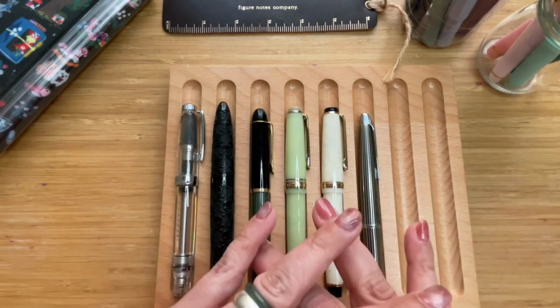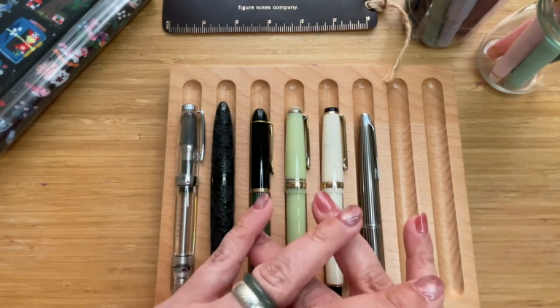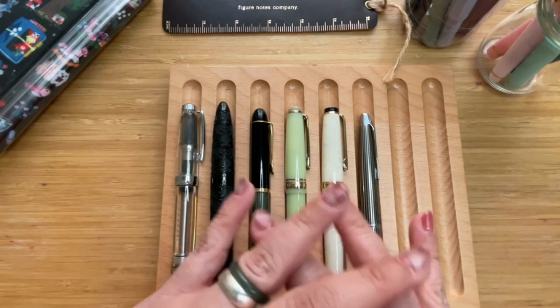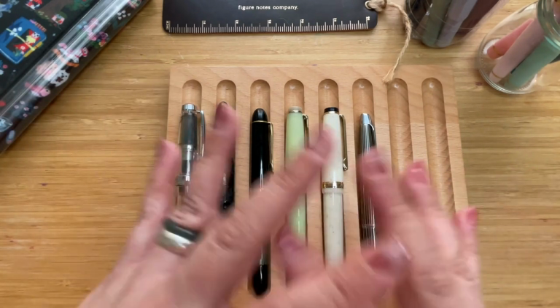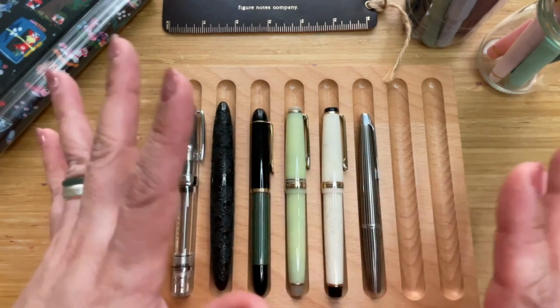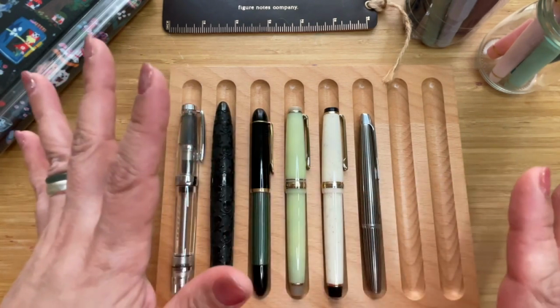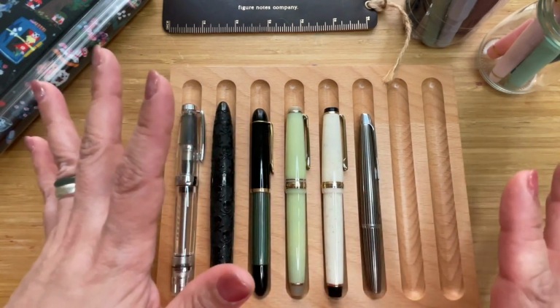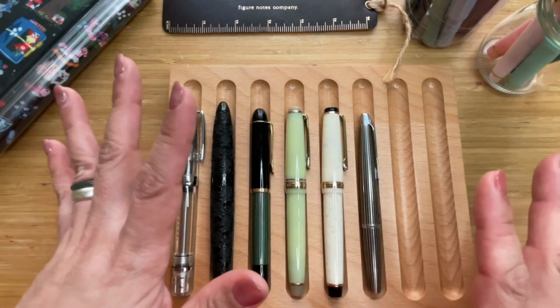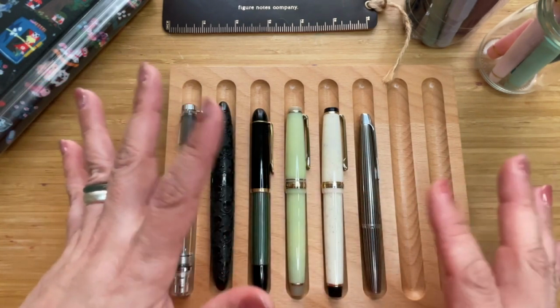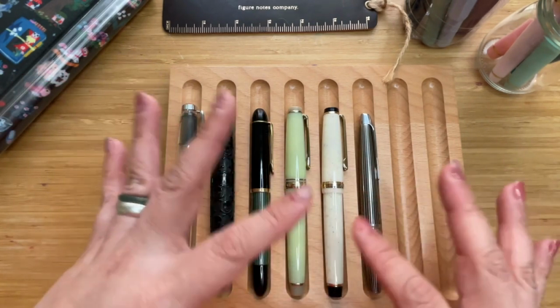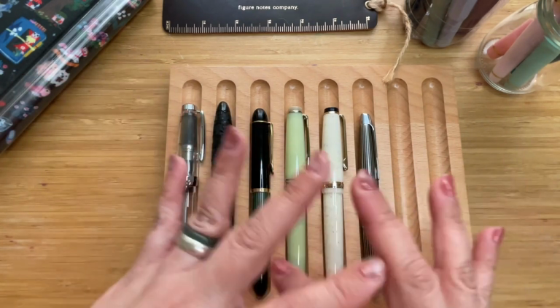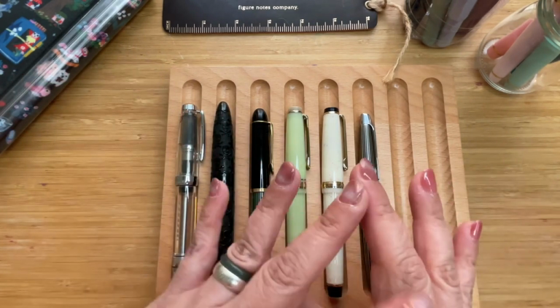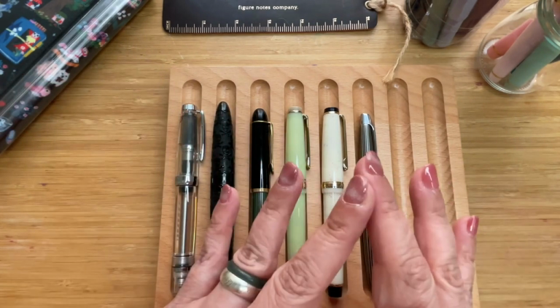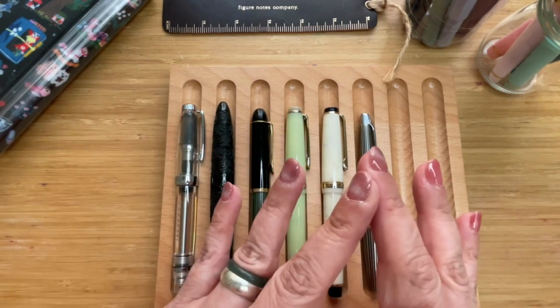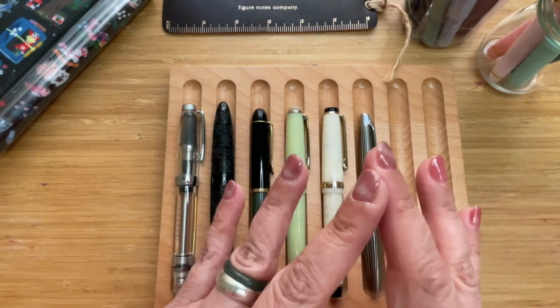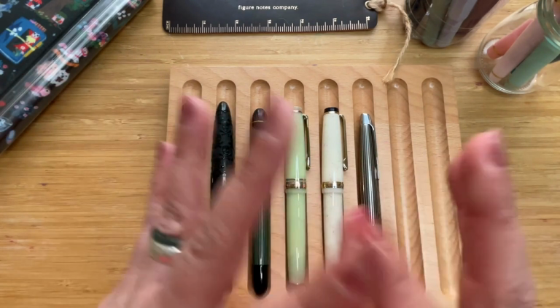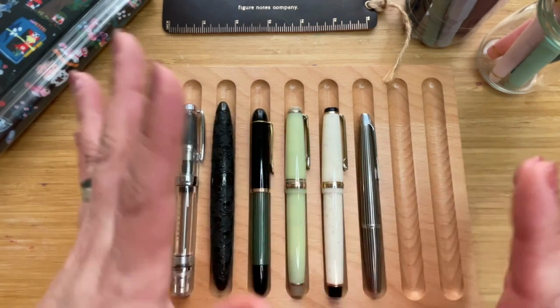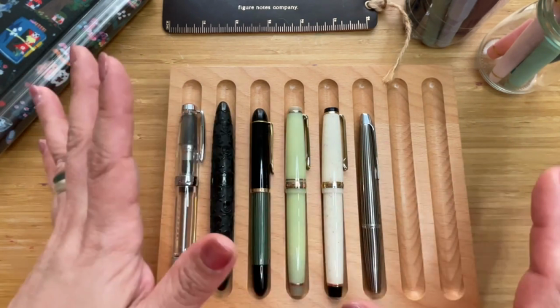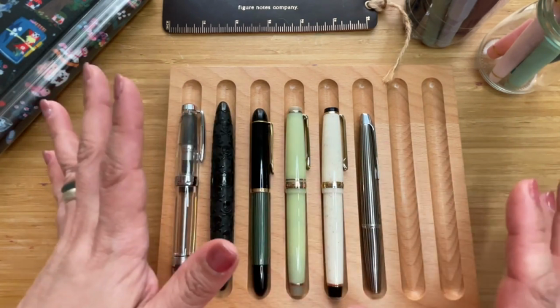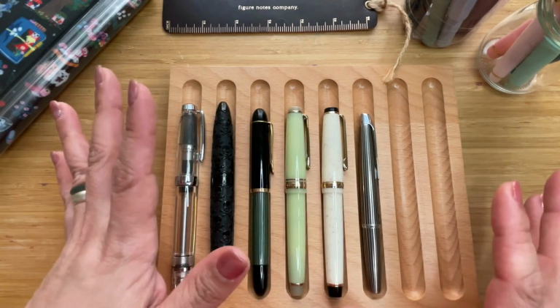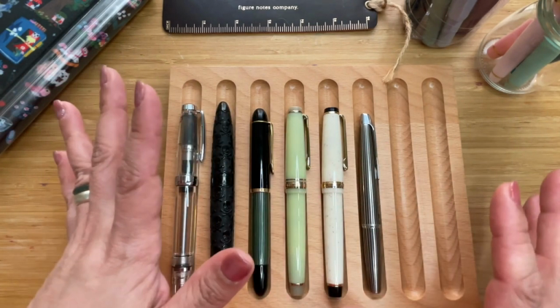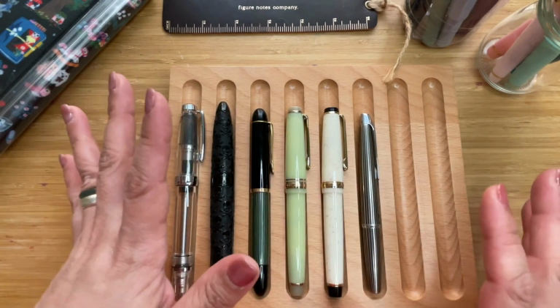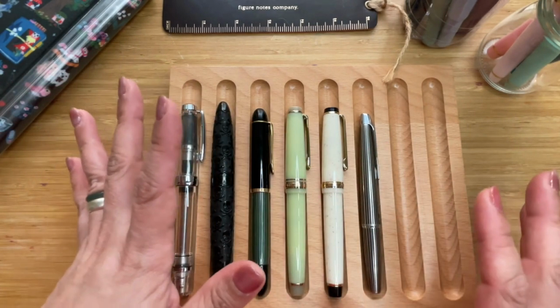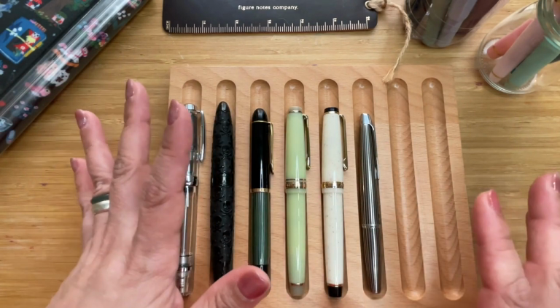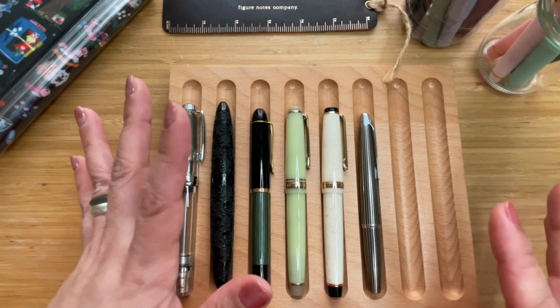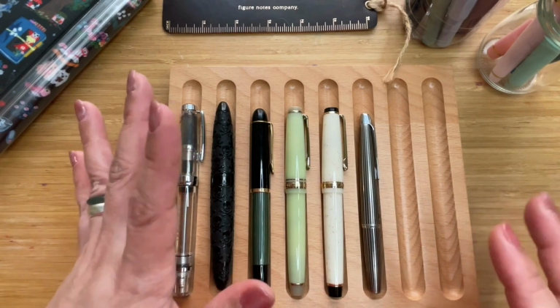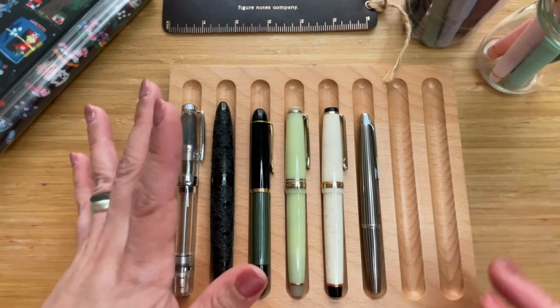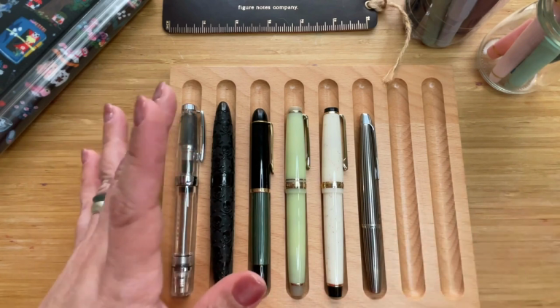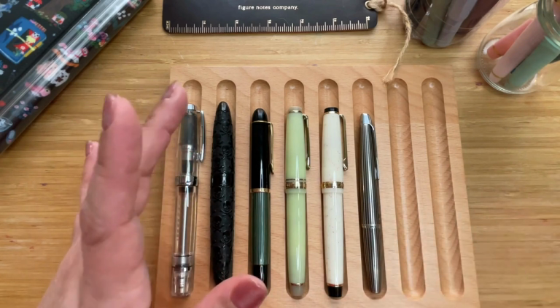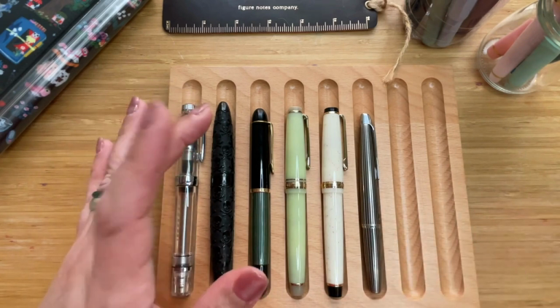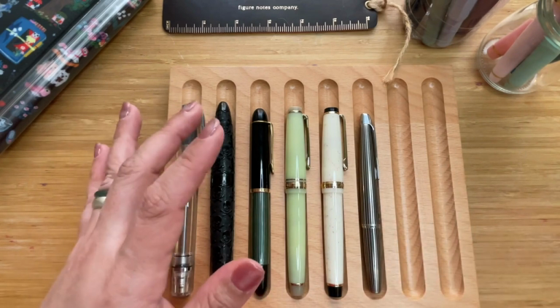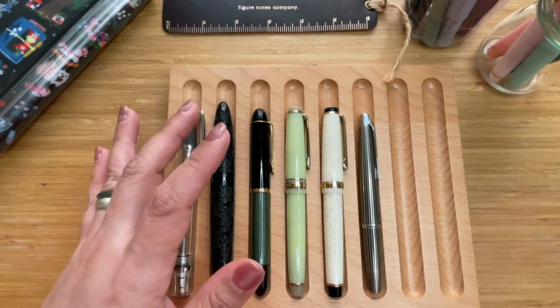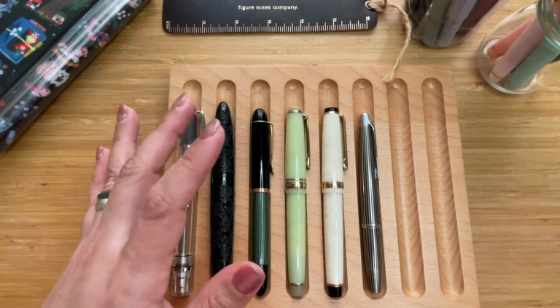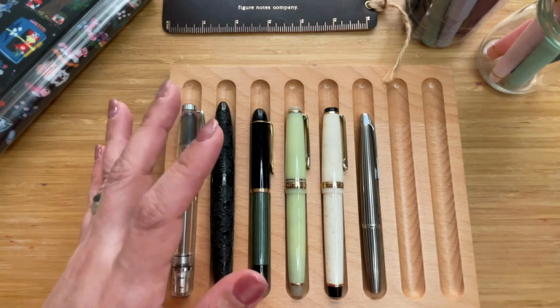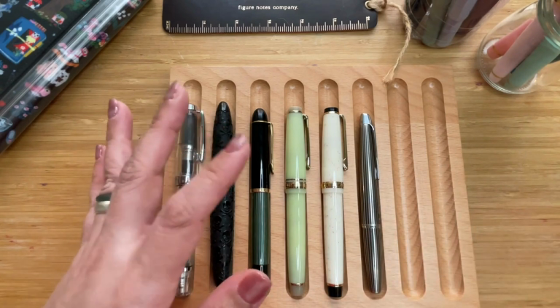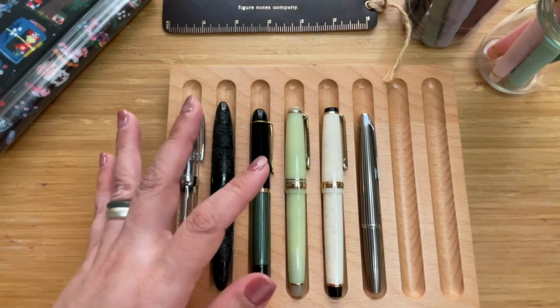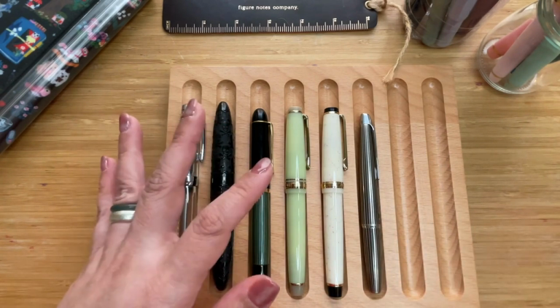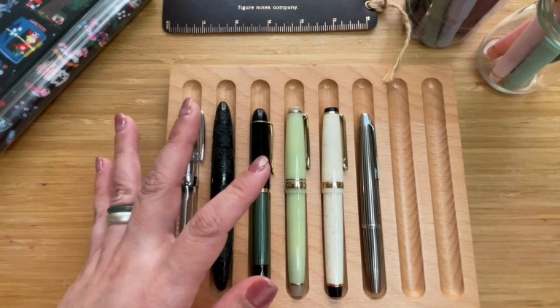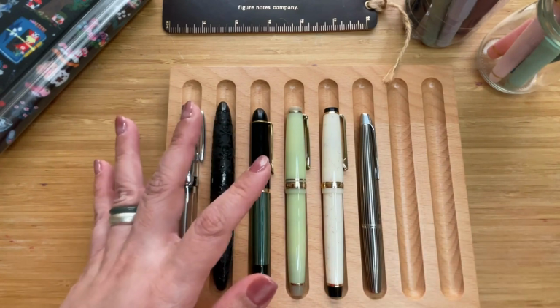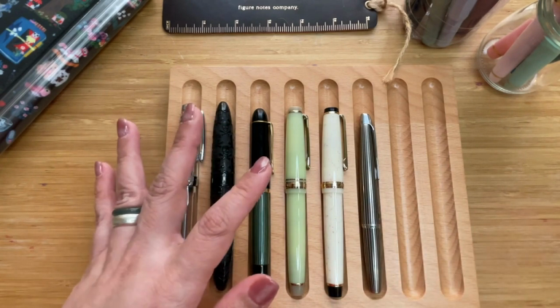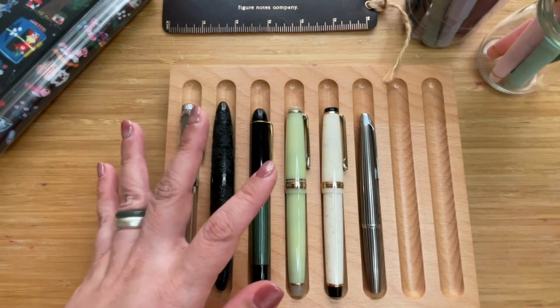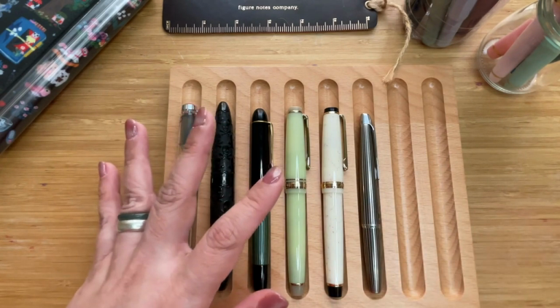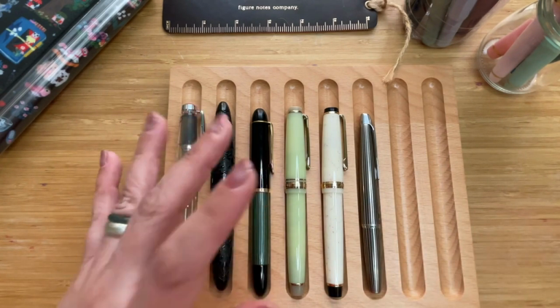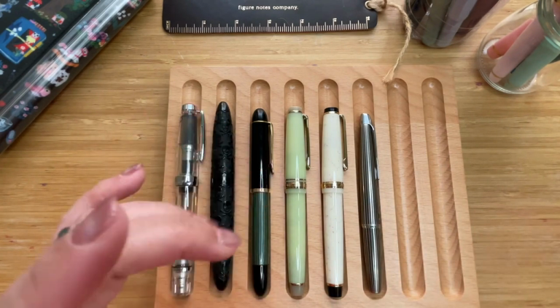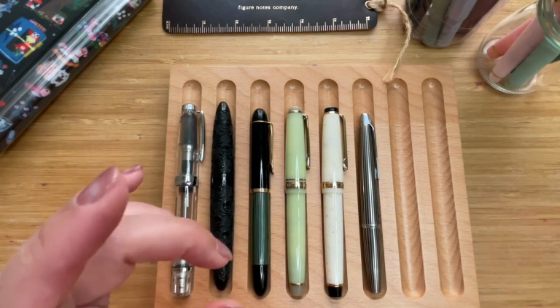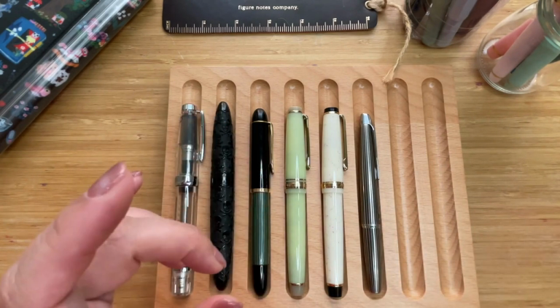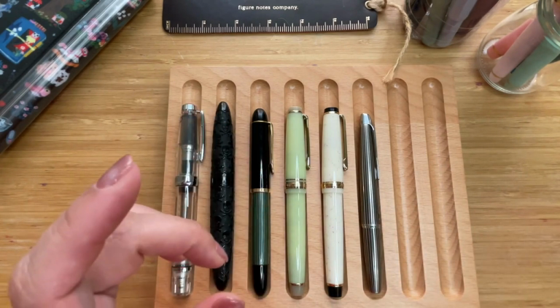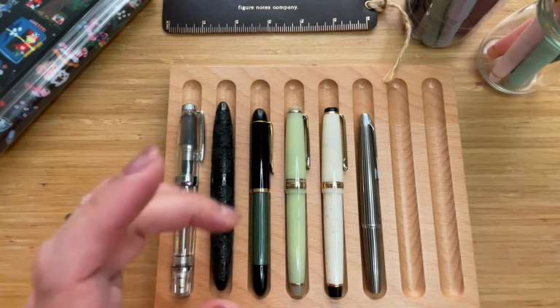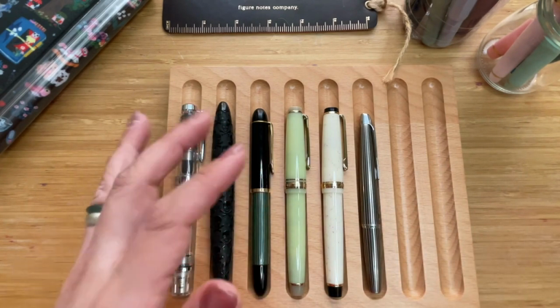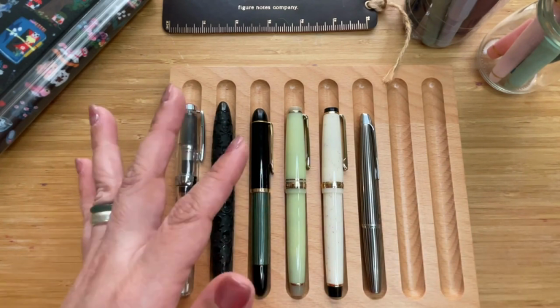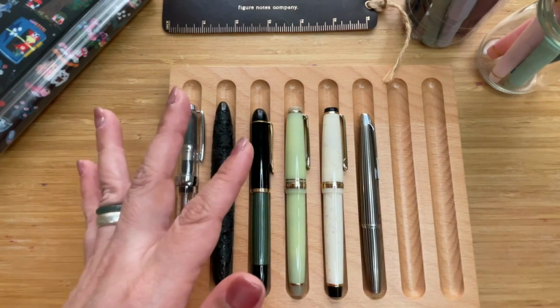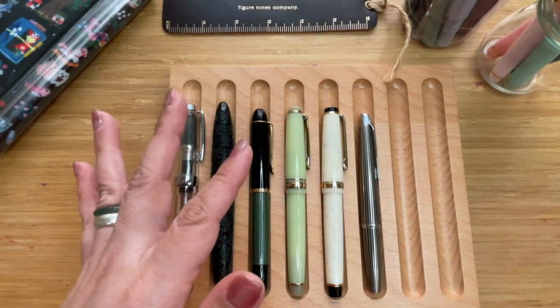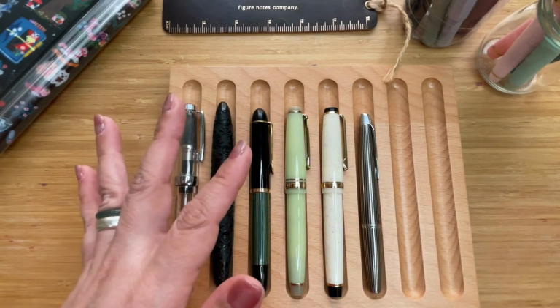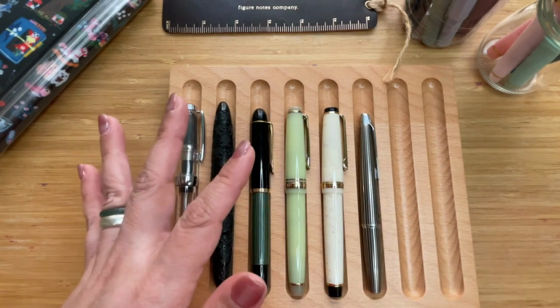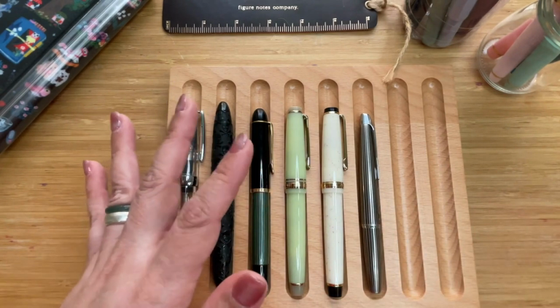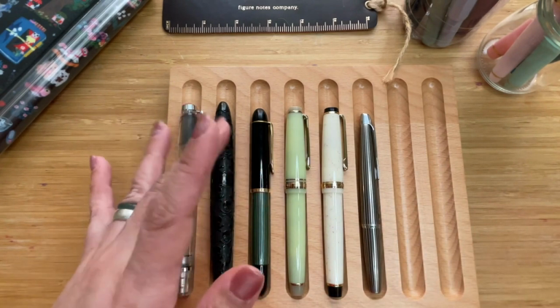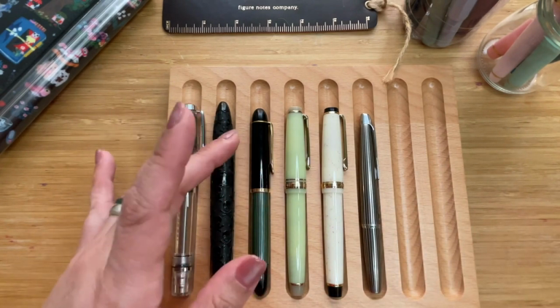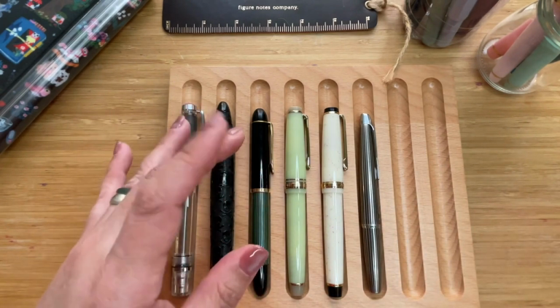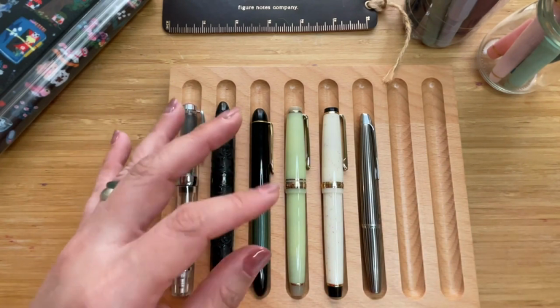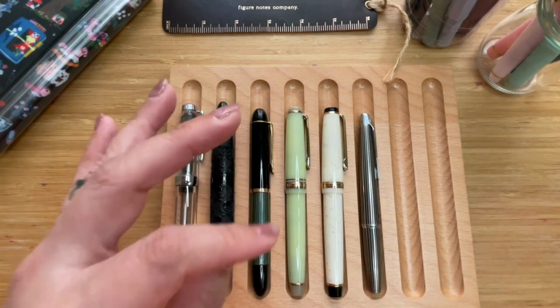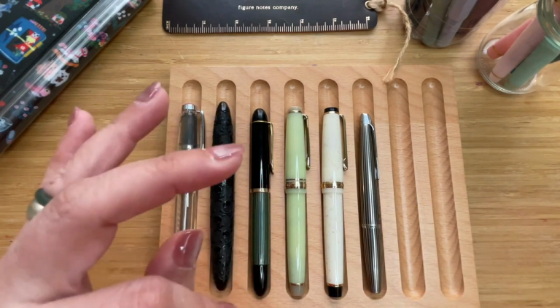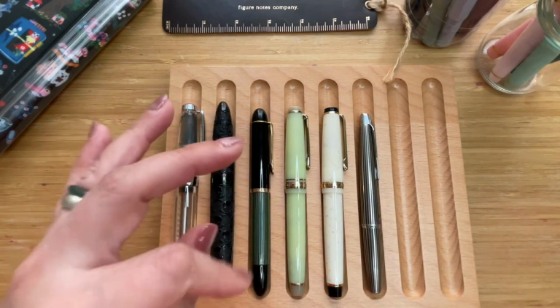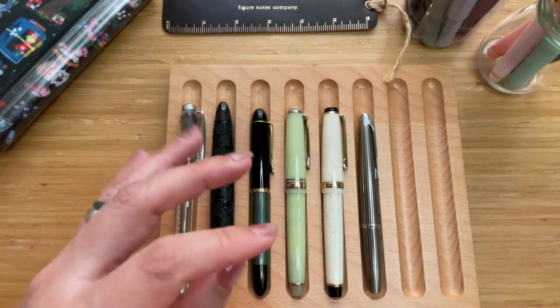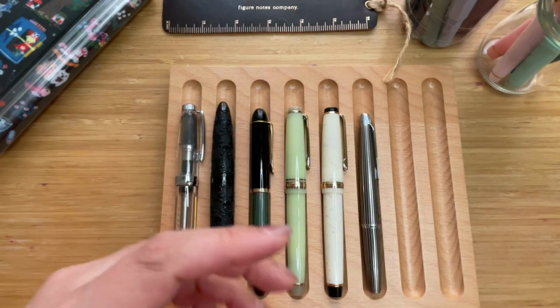The Pilot Myu is 12 centimeters, or 4.7 inches. You can use cartridges or a converter — I think a Con-40 works, but I use a cartridge. Pens that use cartridges are very portable because you don't need to bring ink bottles with you.